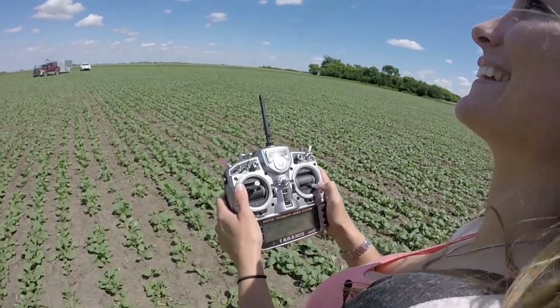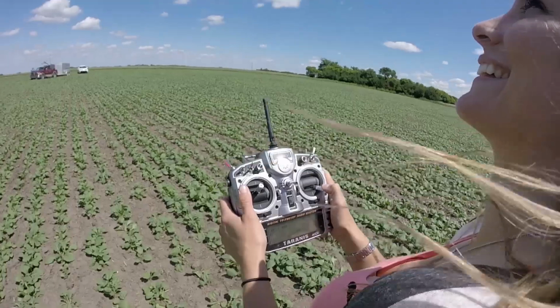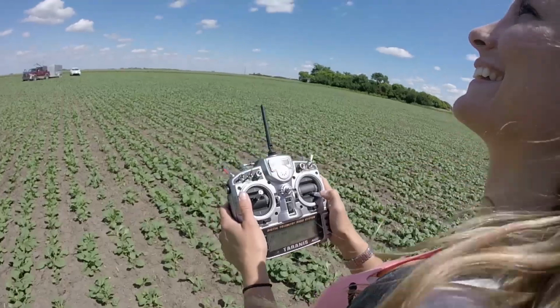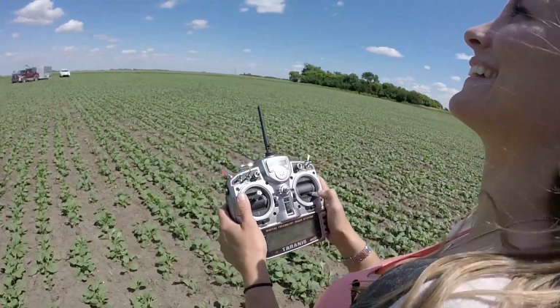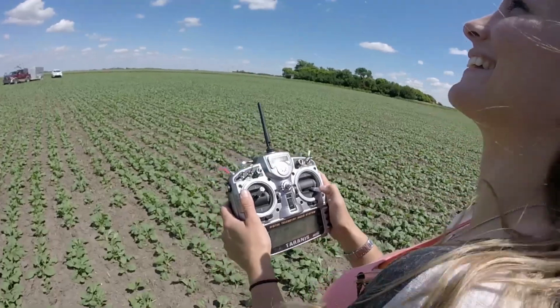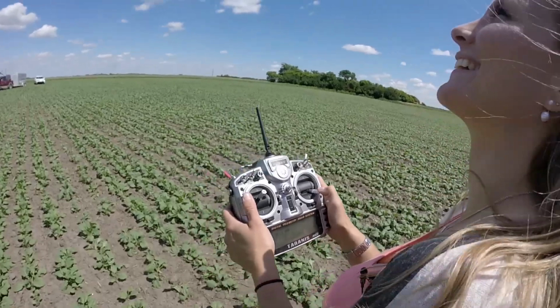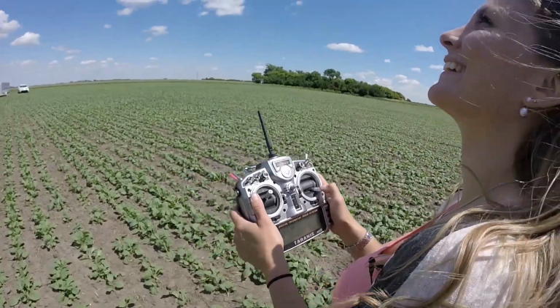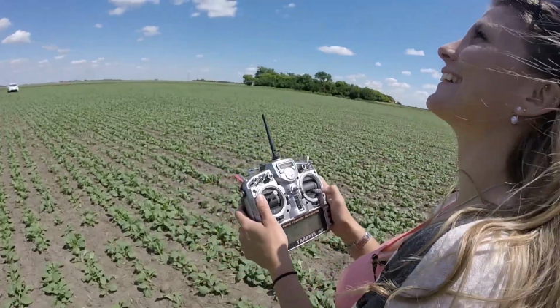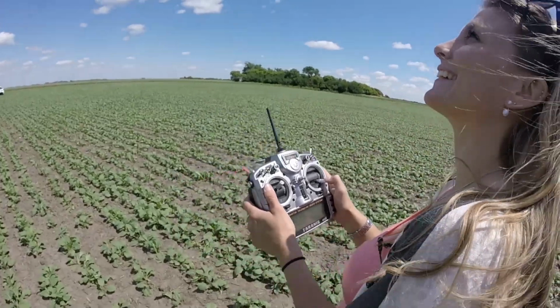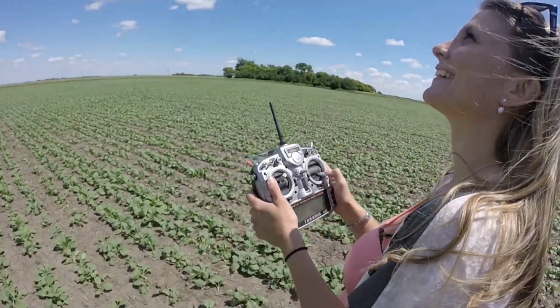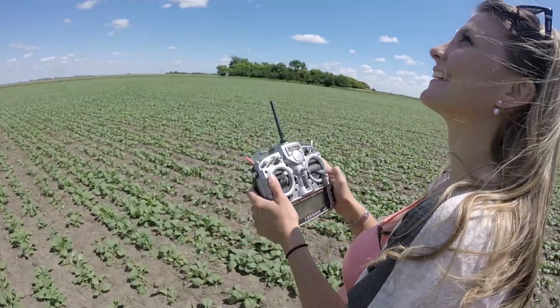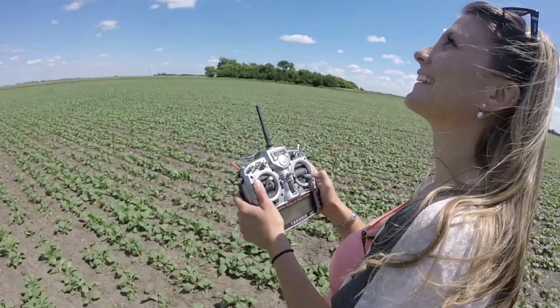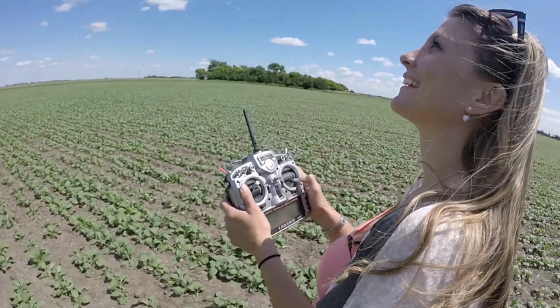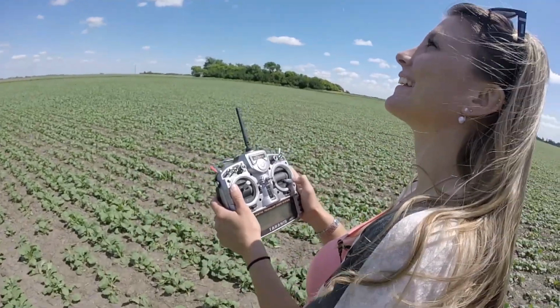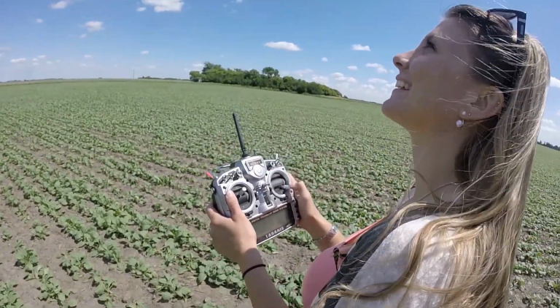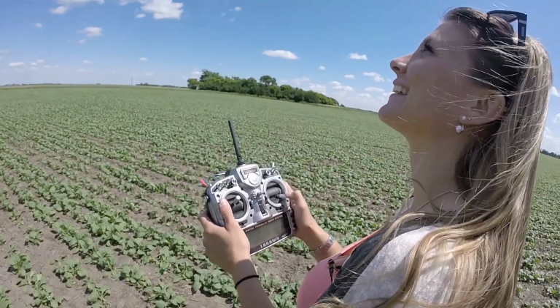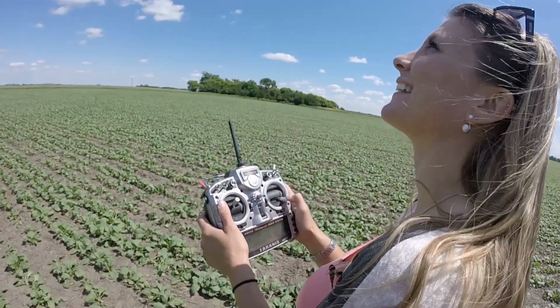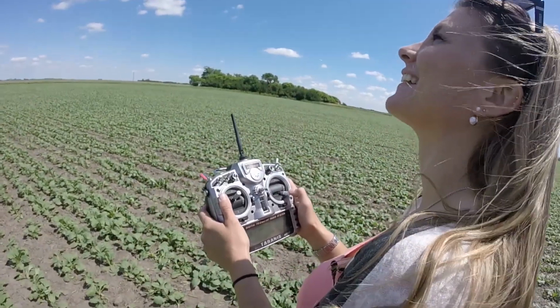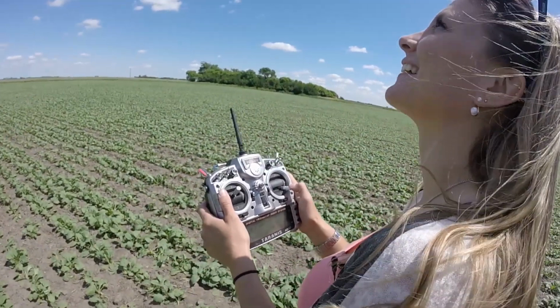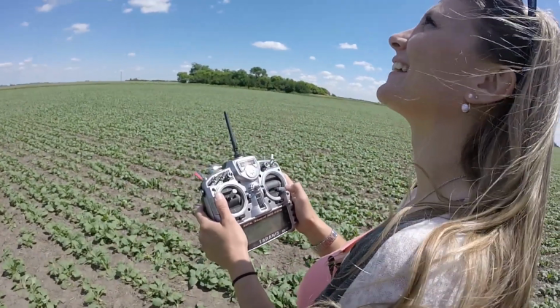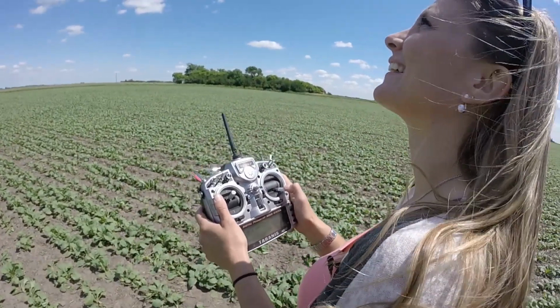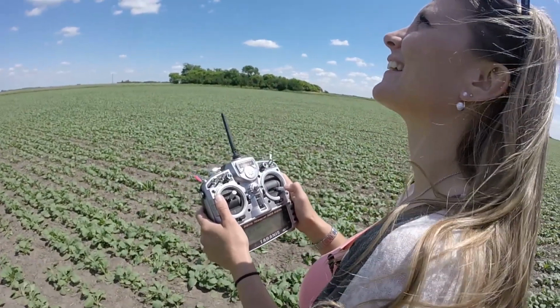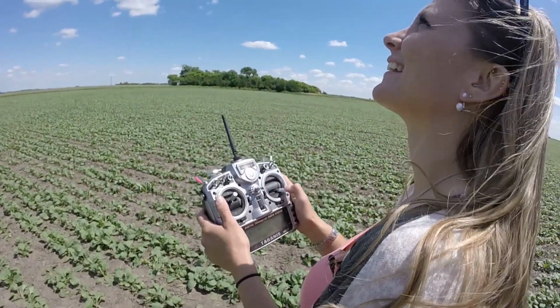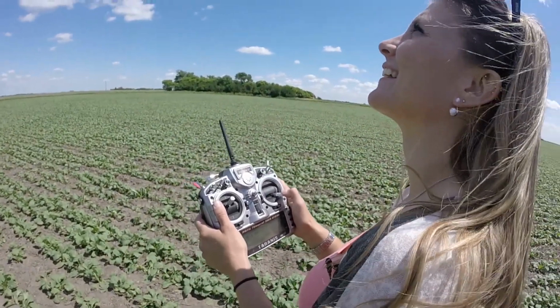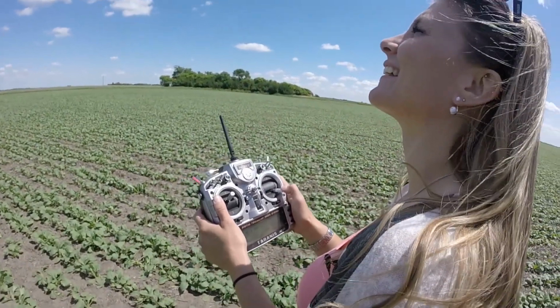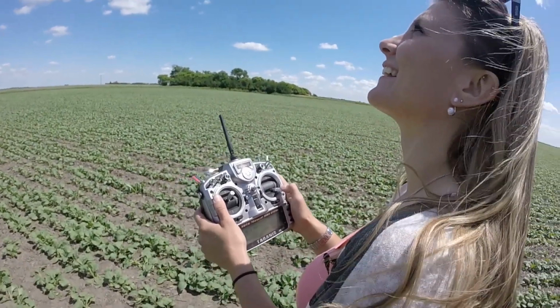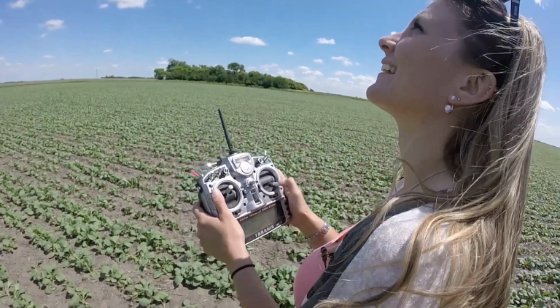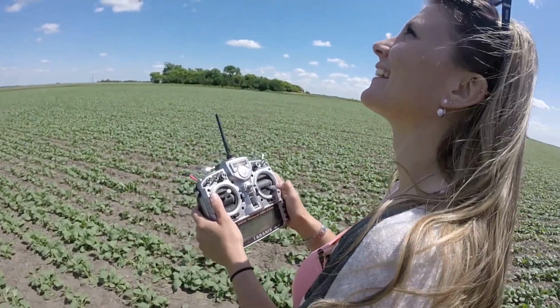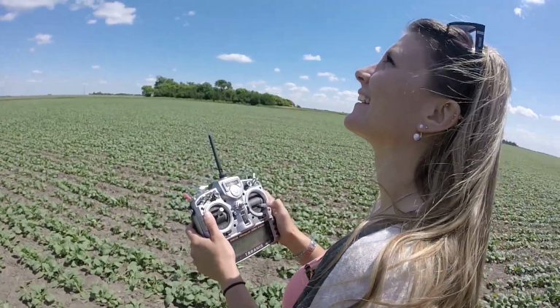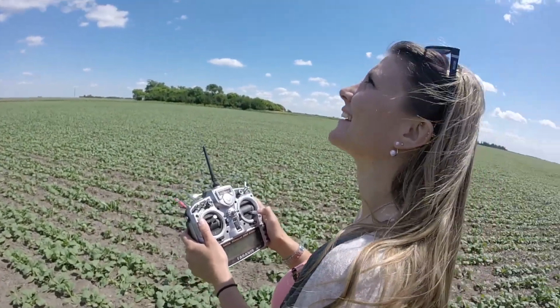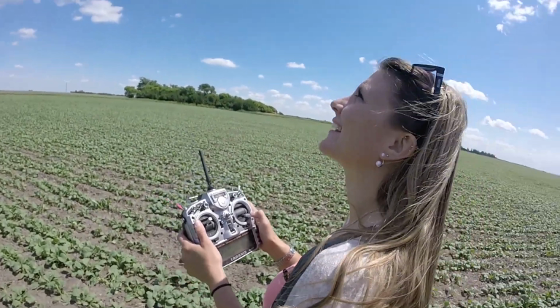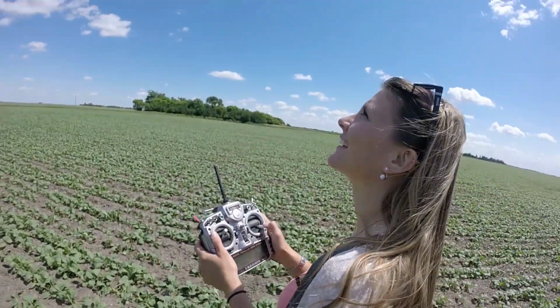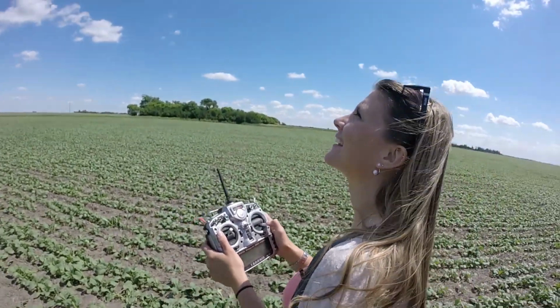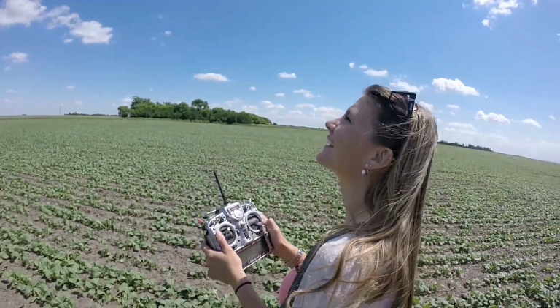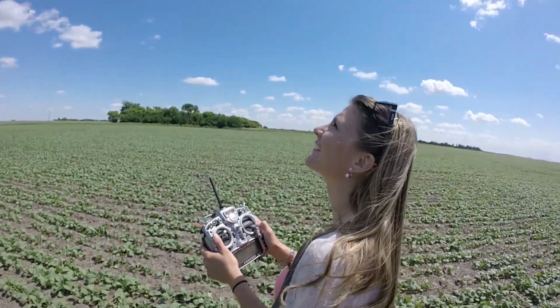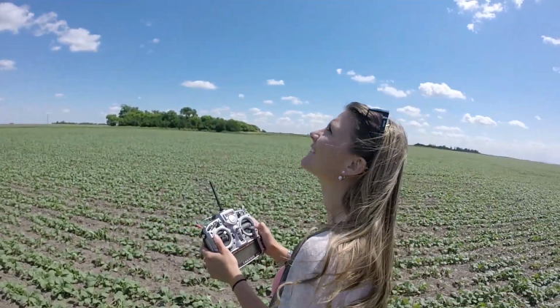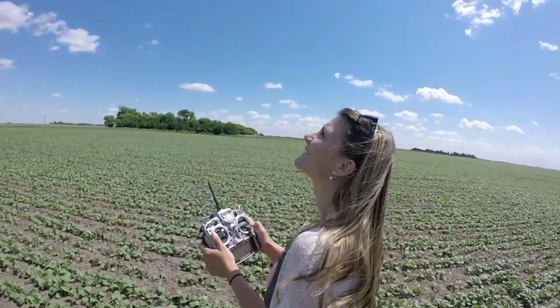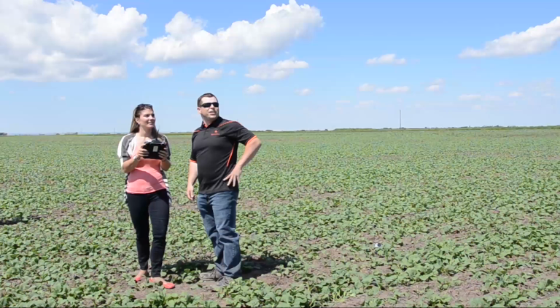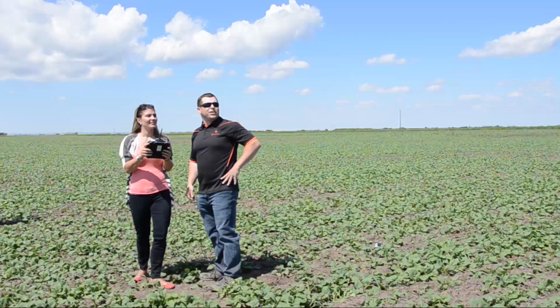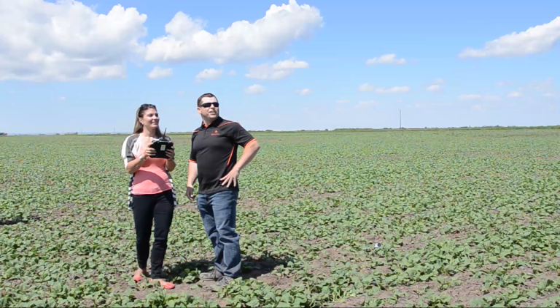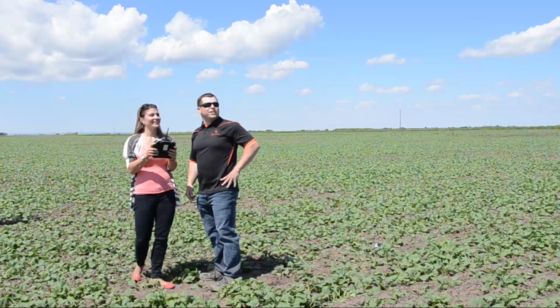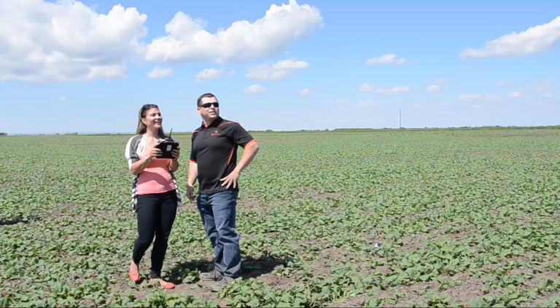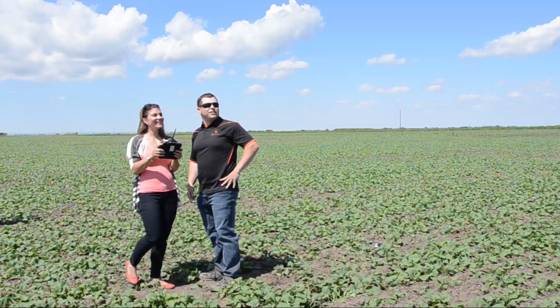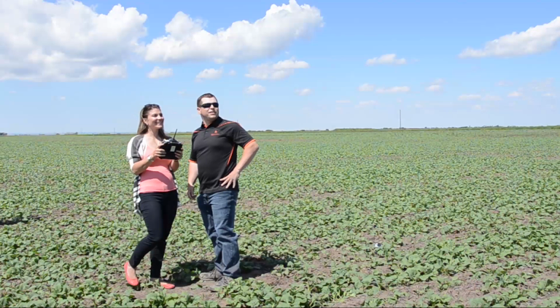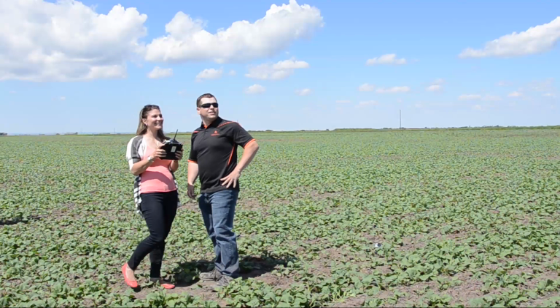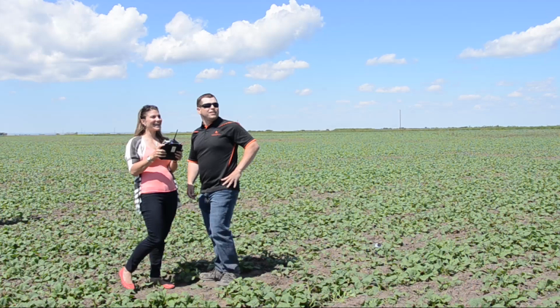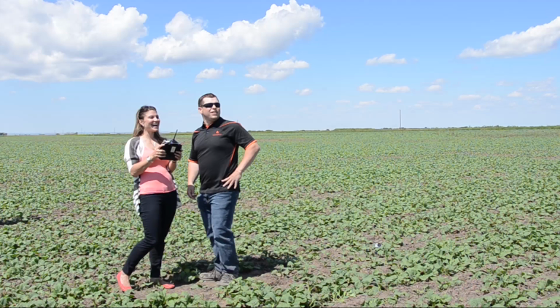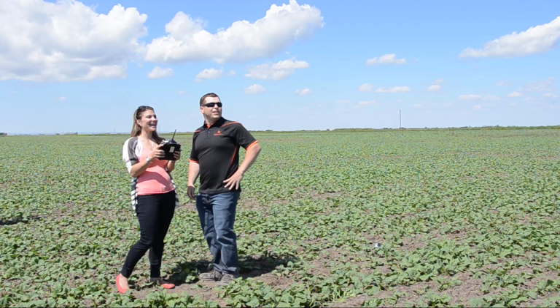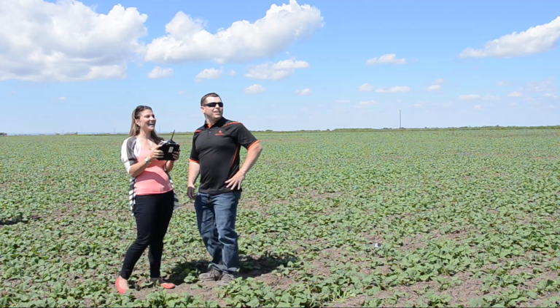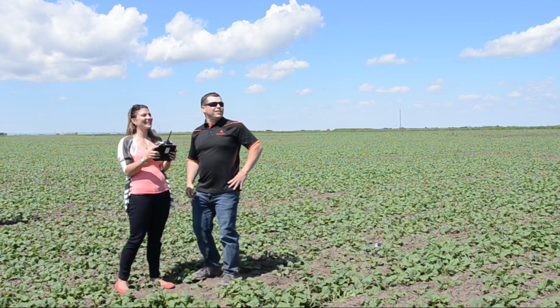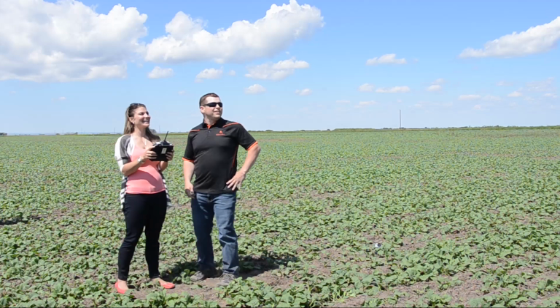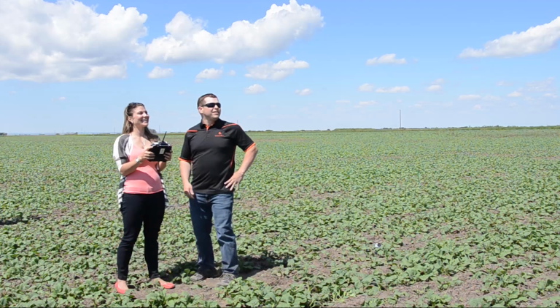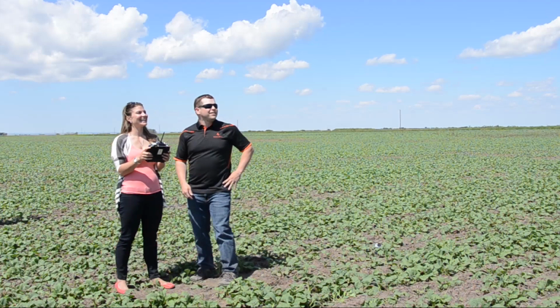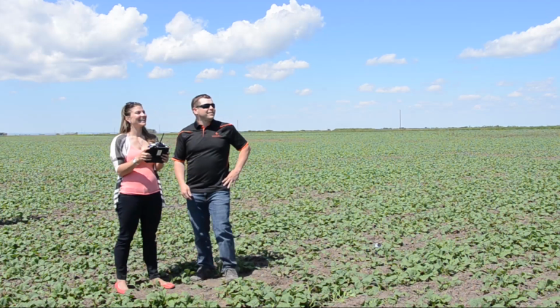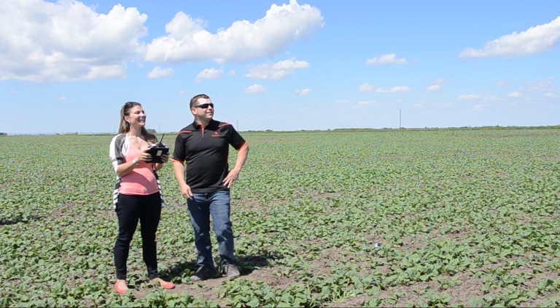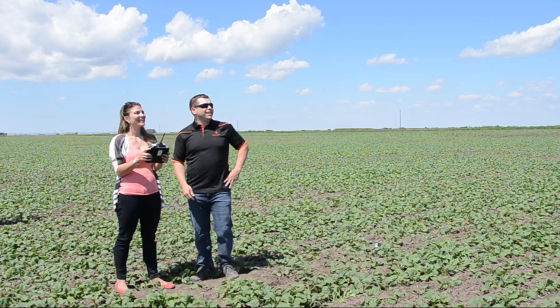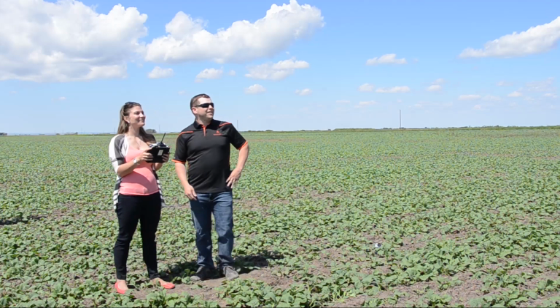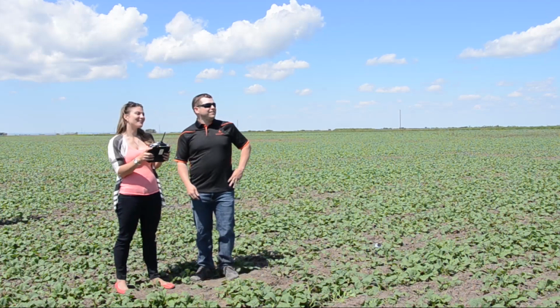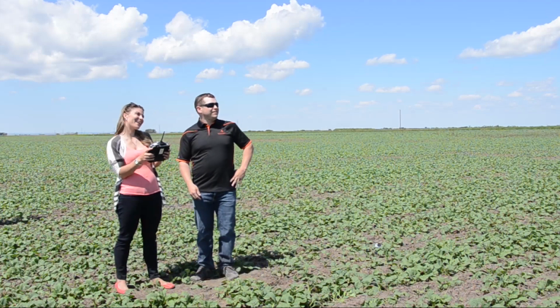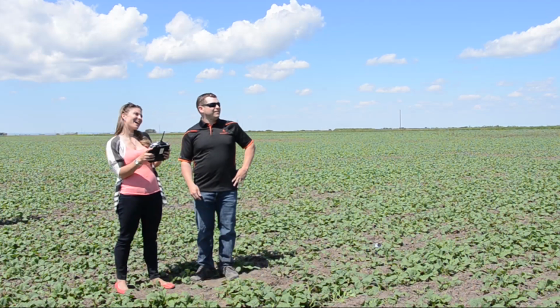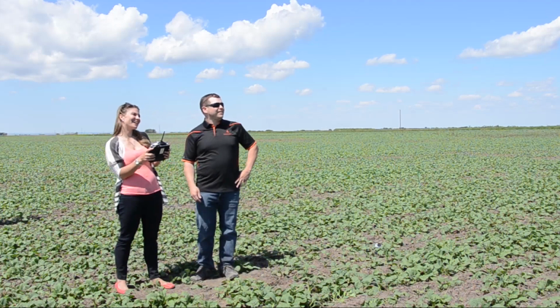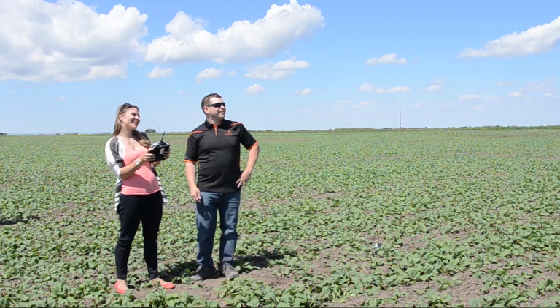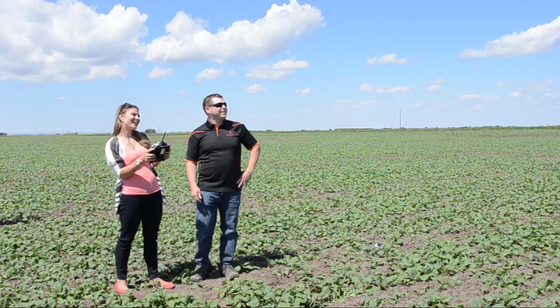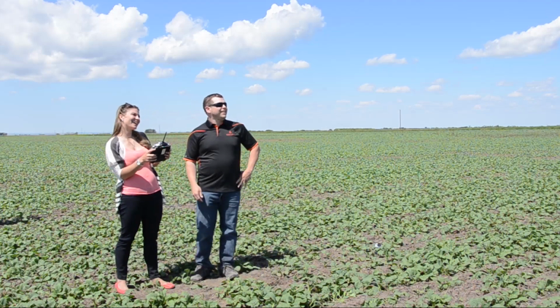And you have enough throttle here that you should be okay. Oh, look at that! I'm flying it!